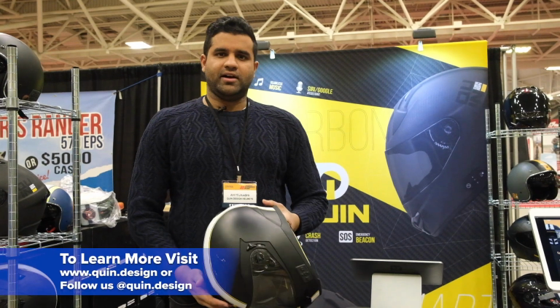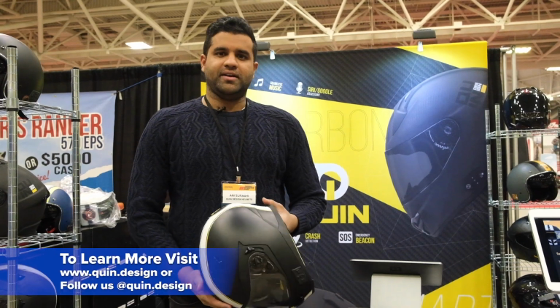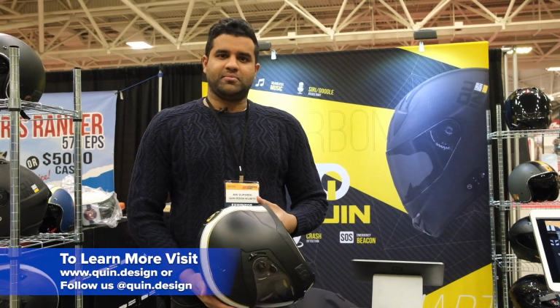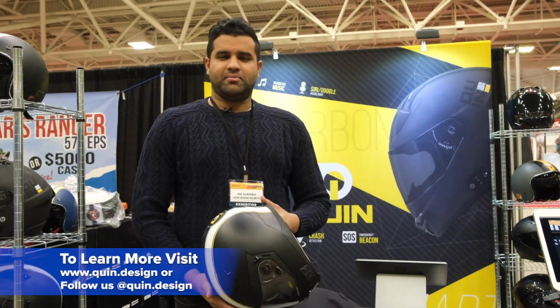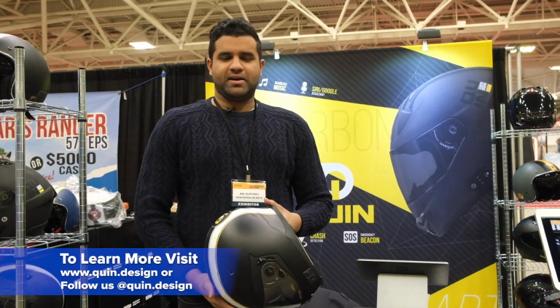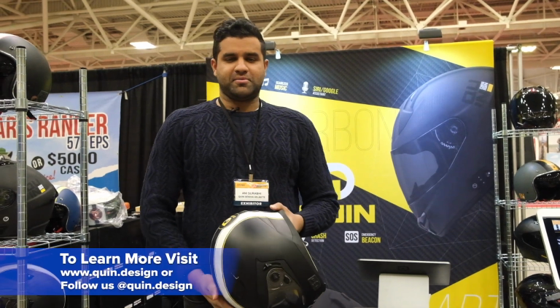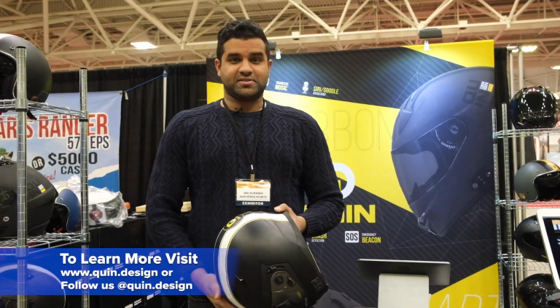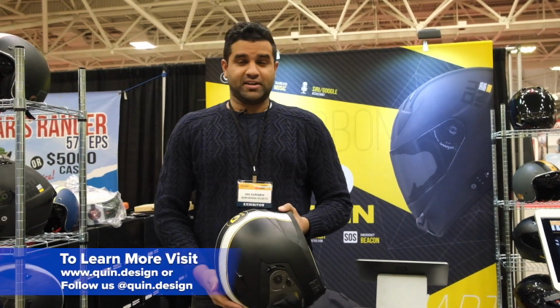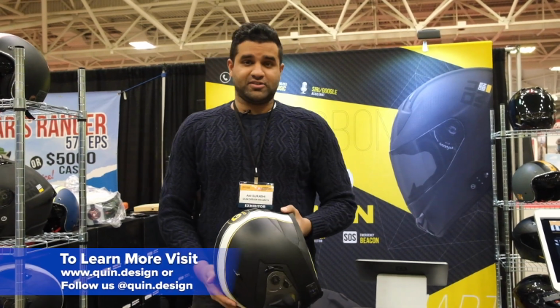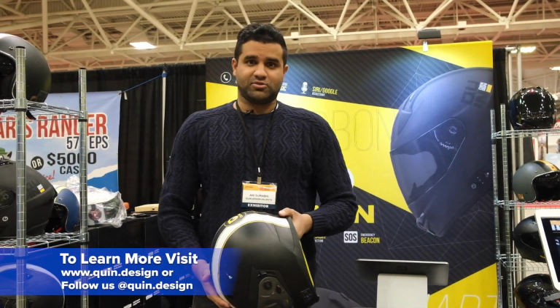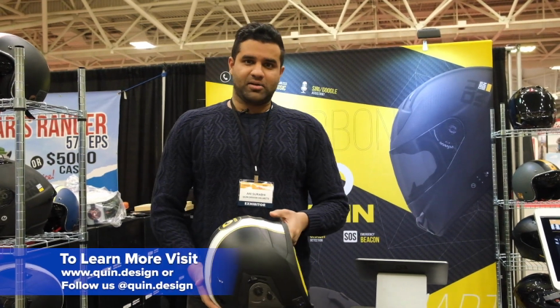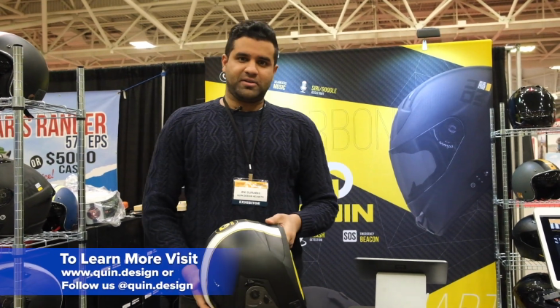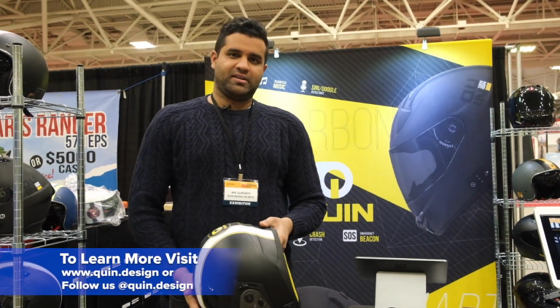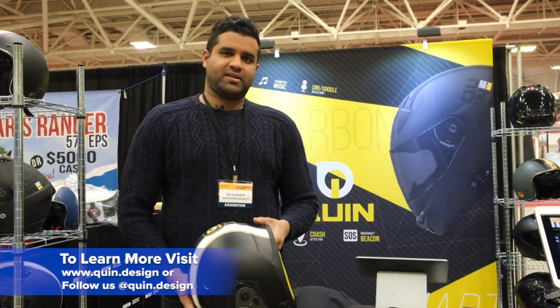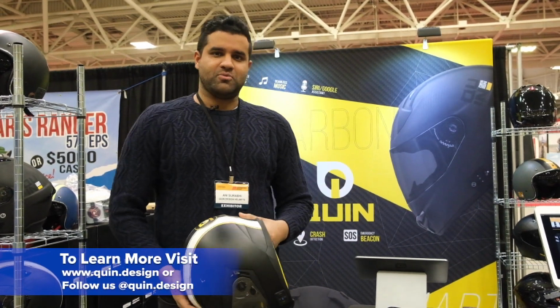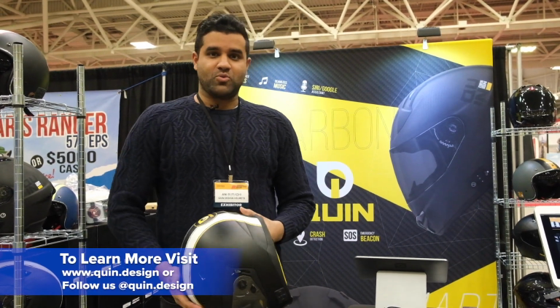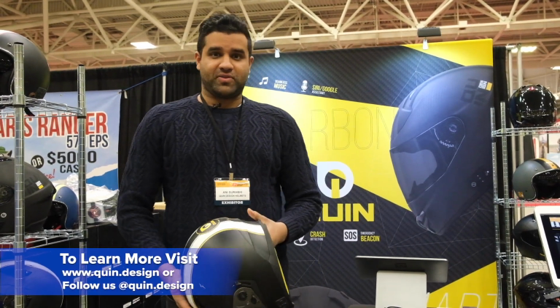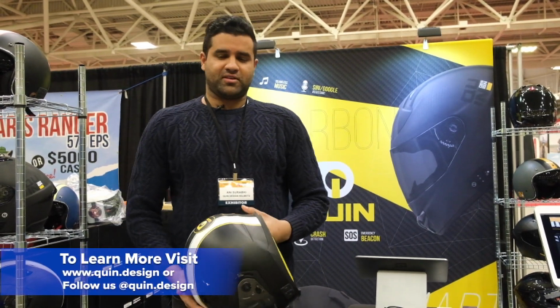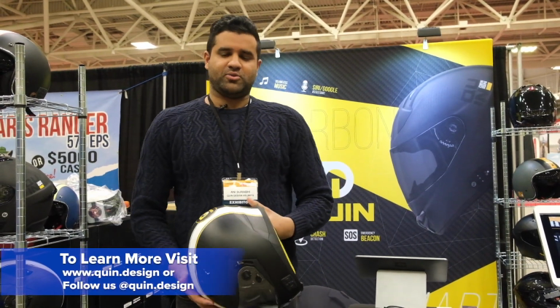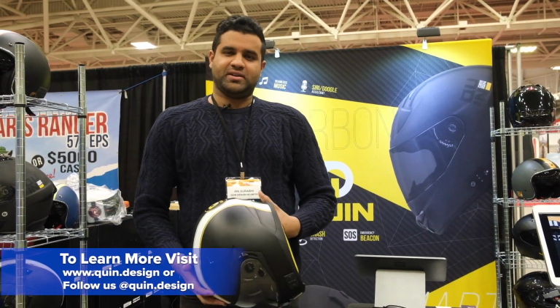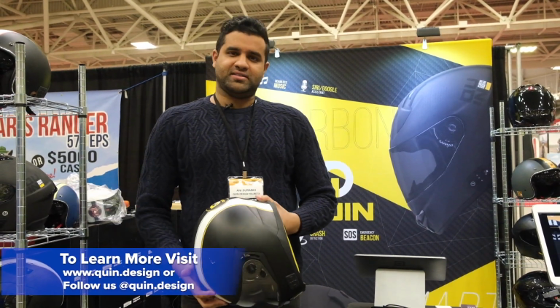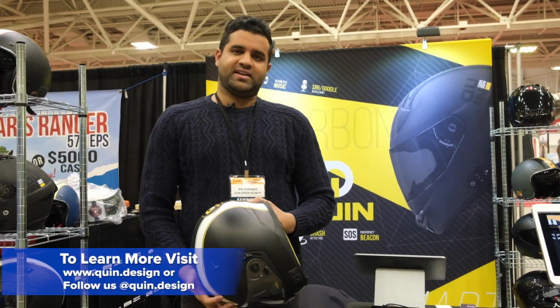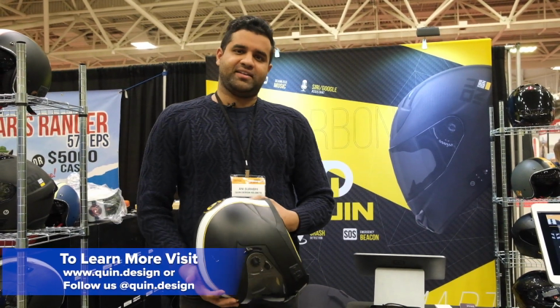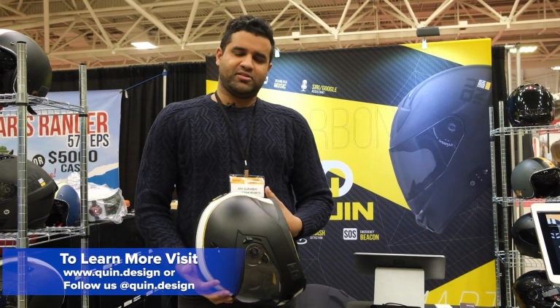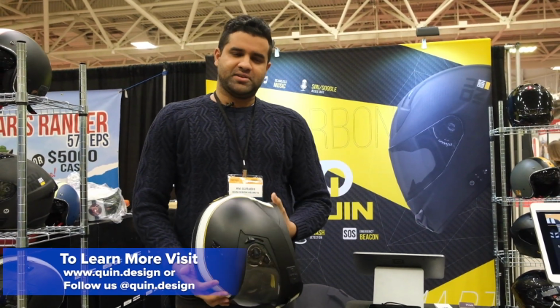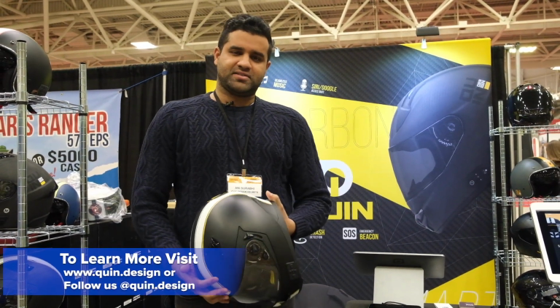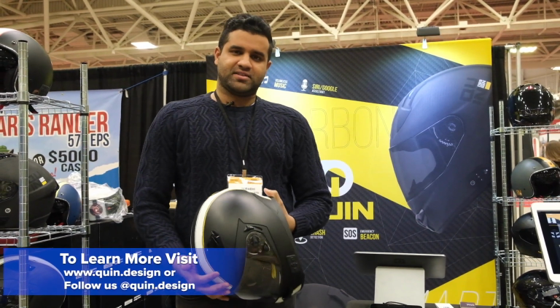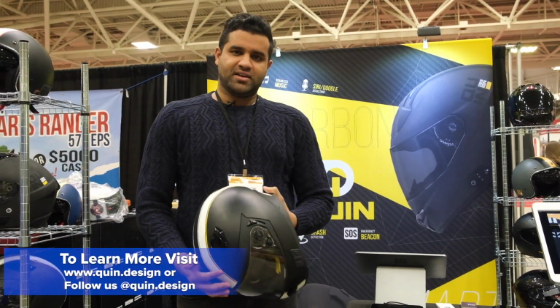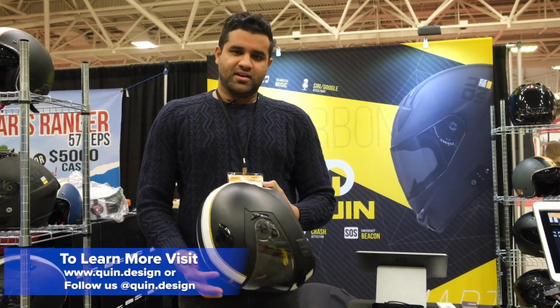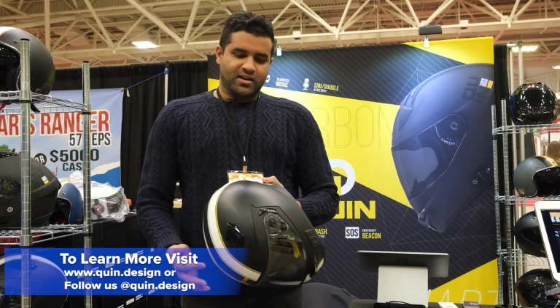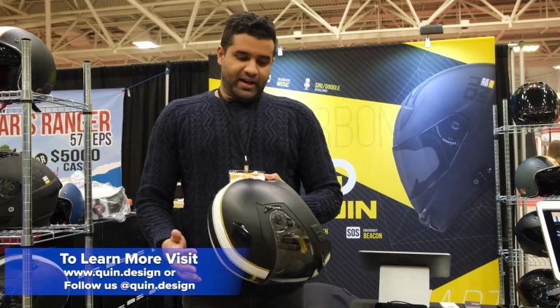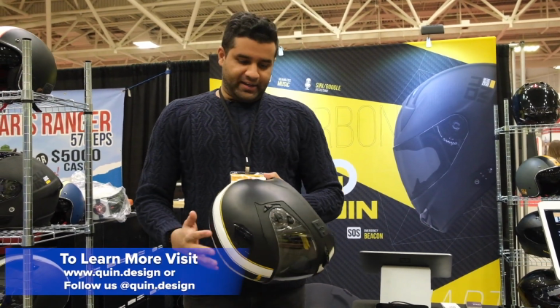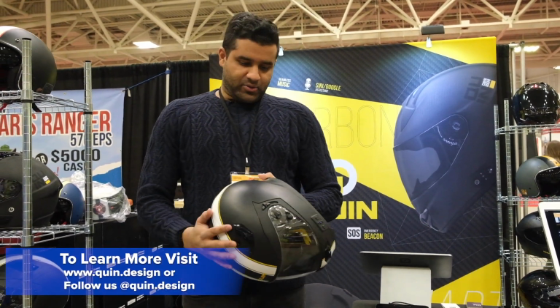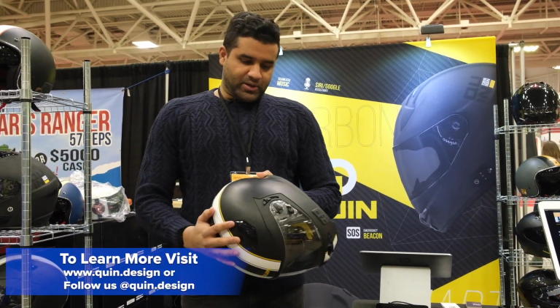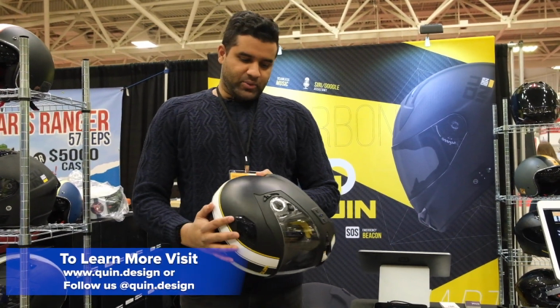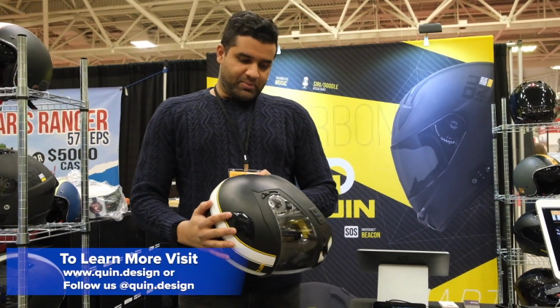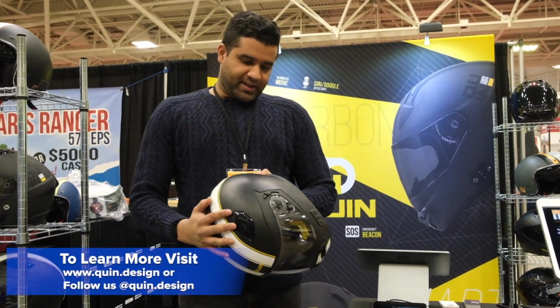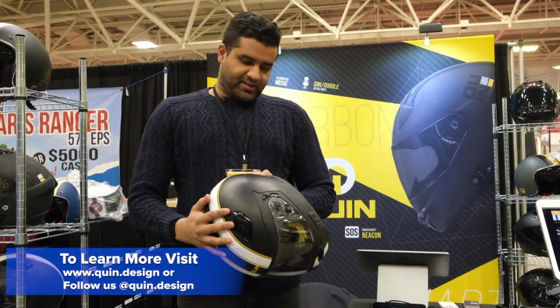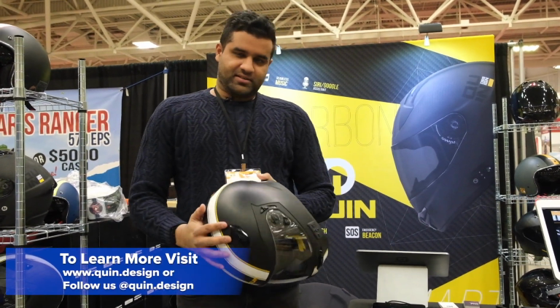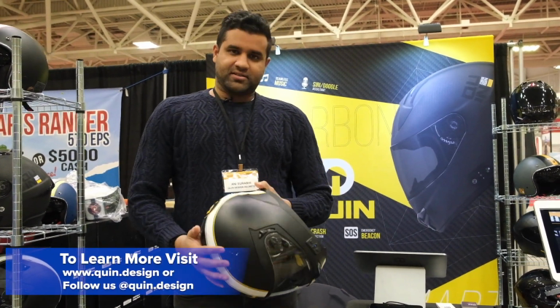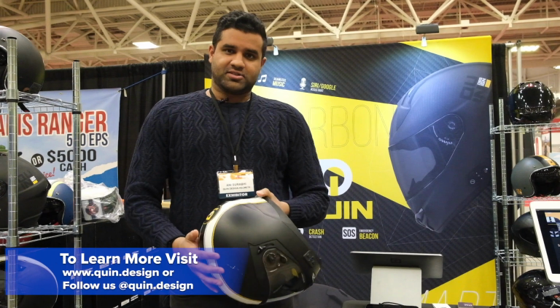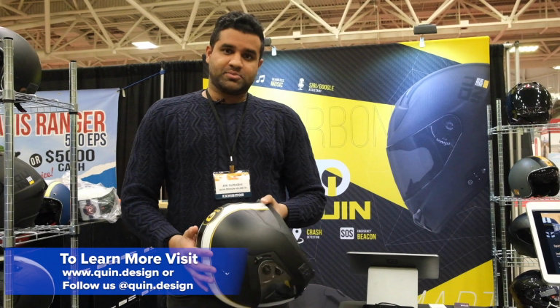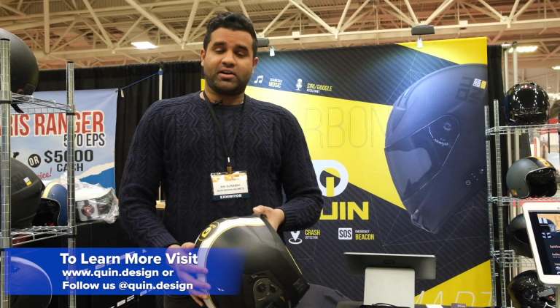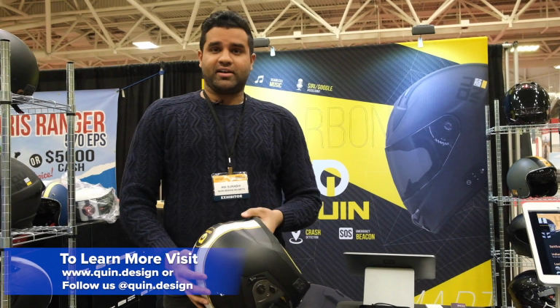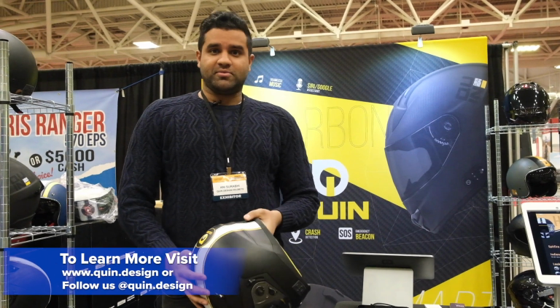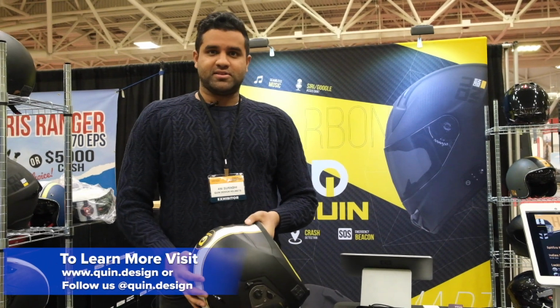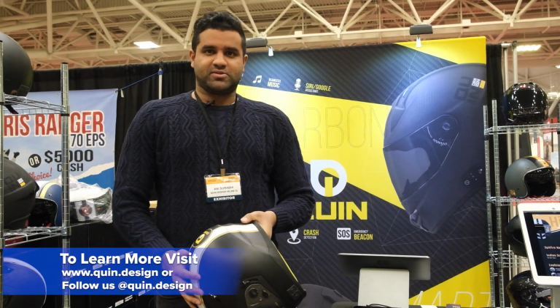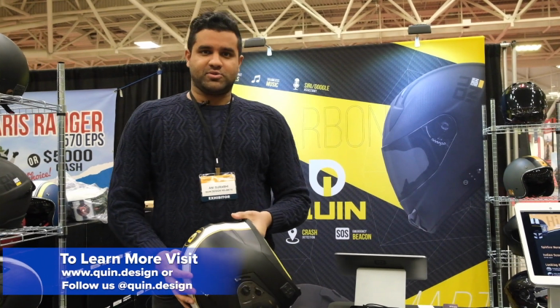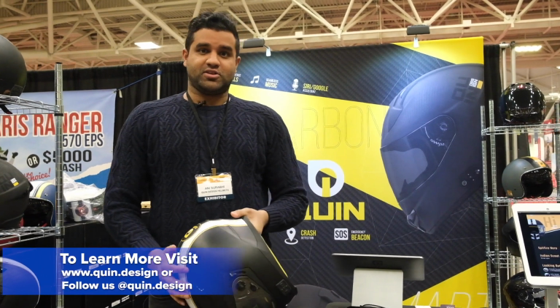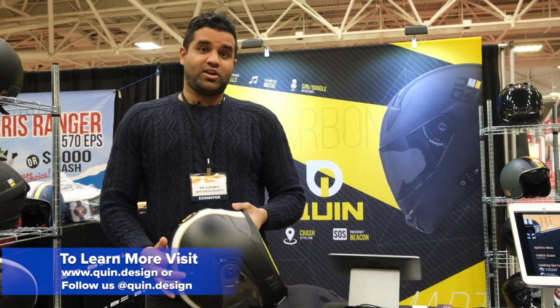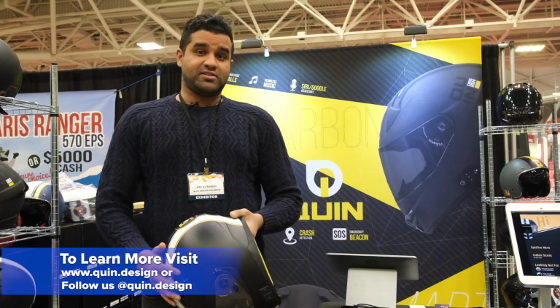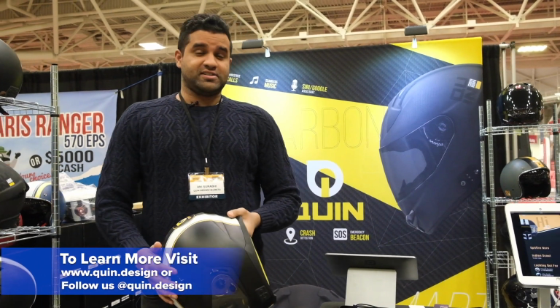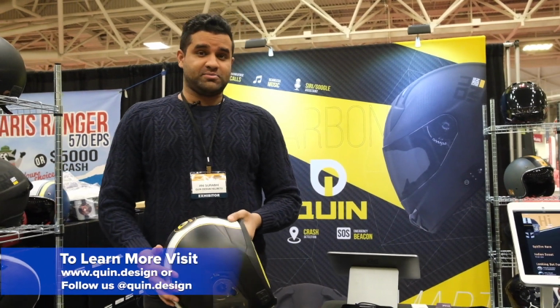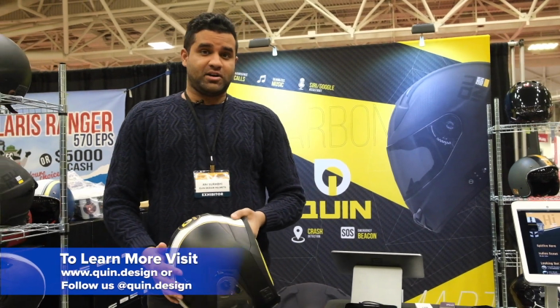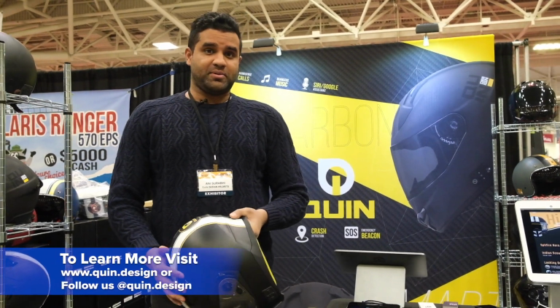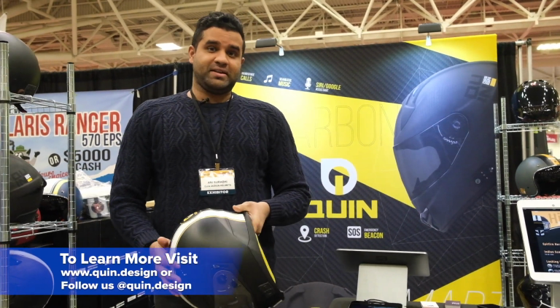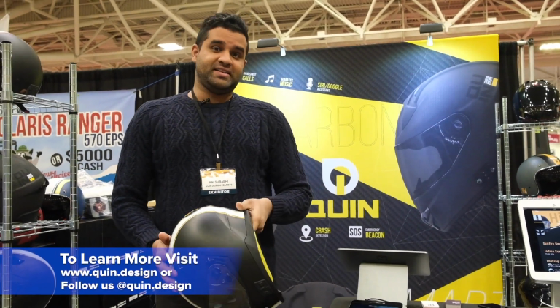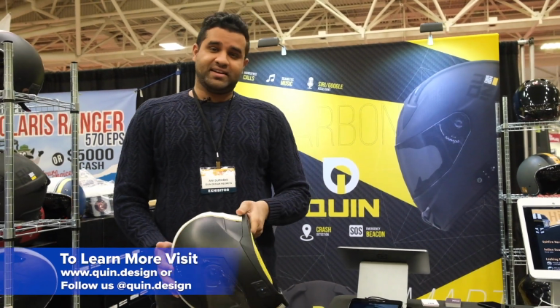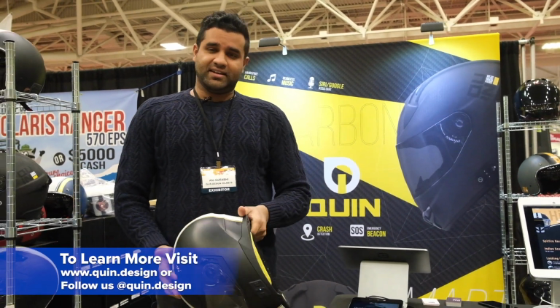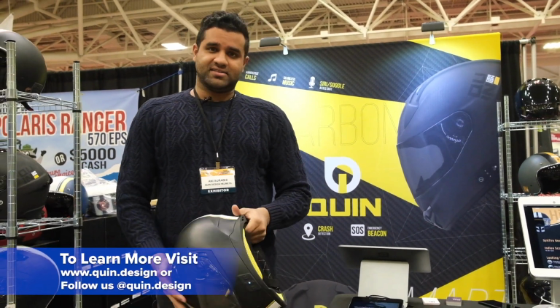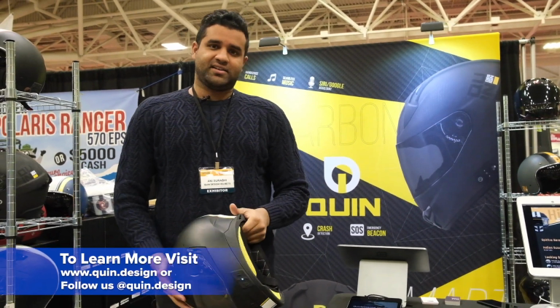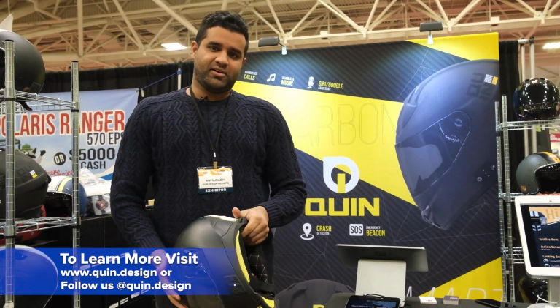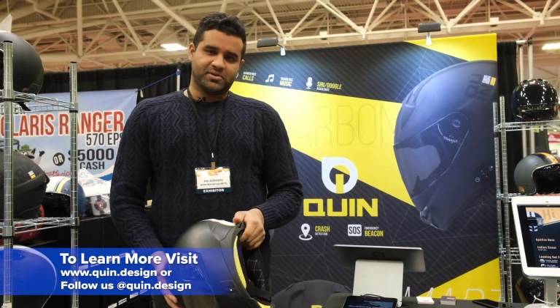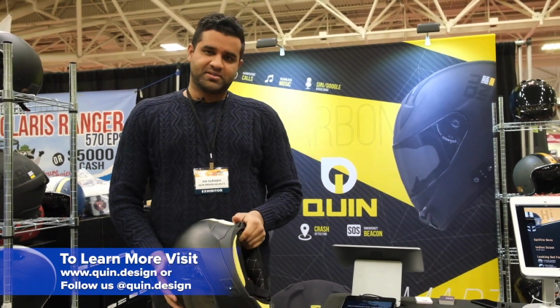Hi, my name is Anish Surabi and I'm with Quinn Design Helmets. At Quinn we make smart helmets which are not just smart but intelligent helmets.